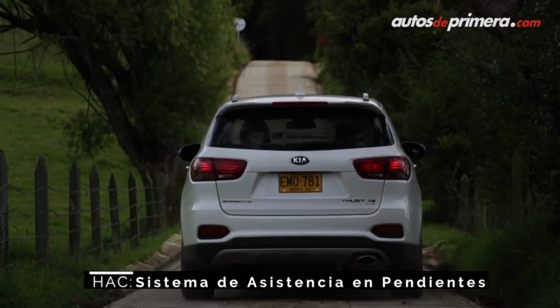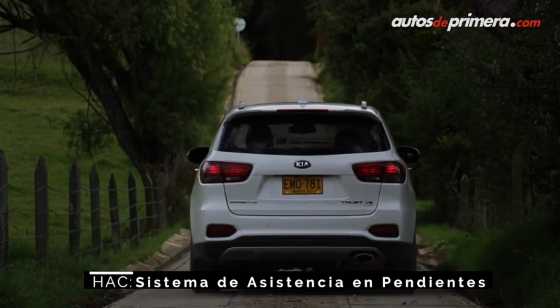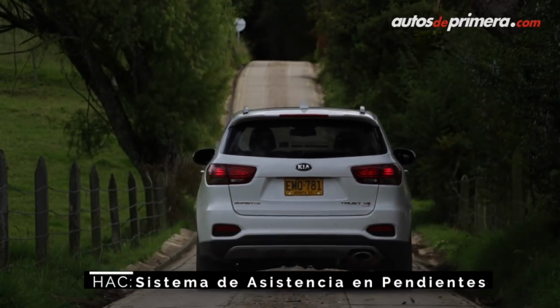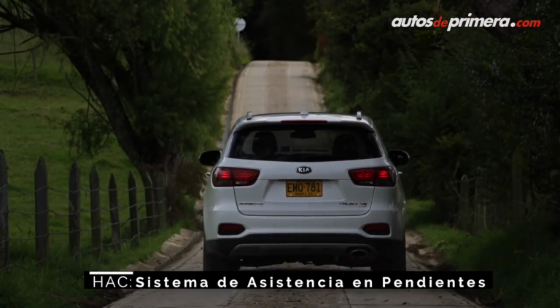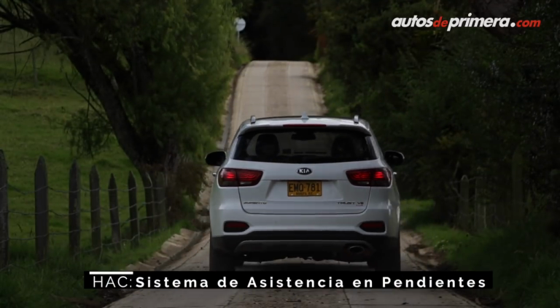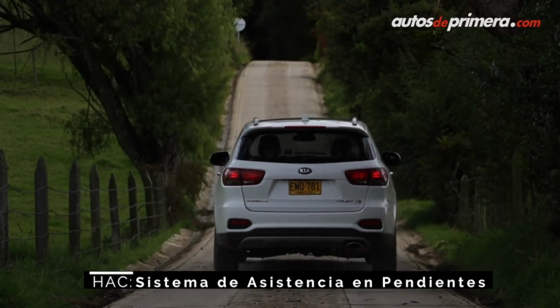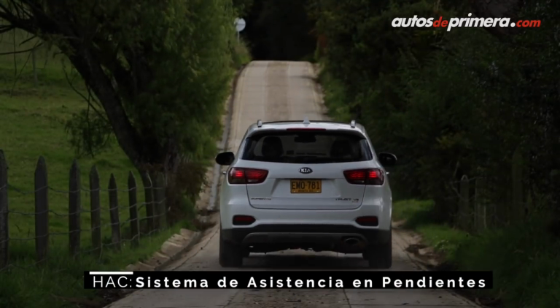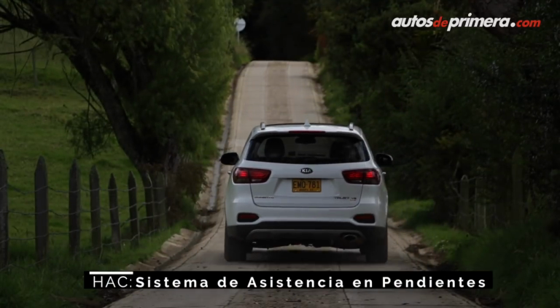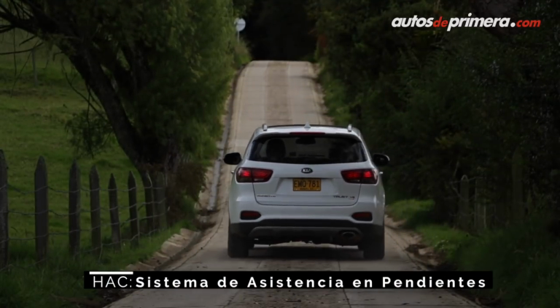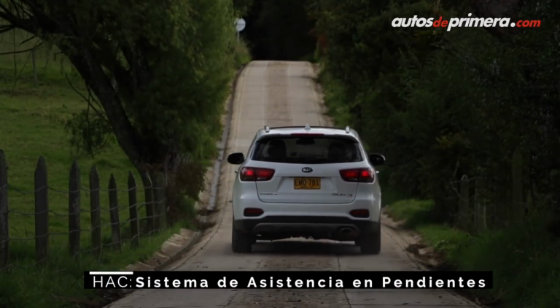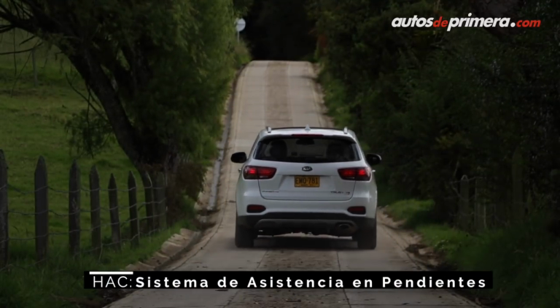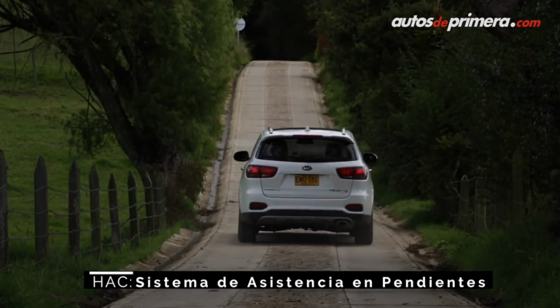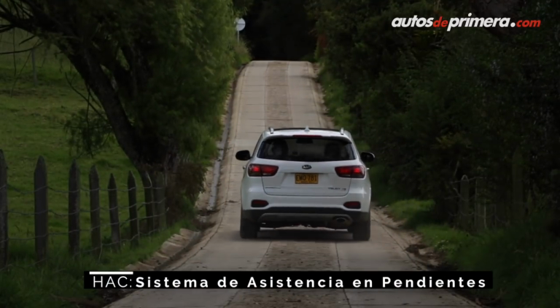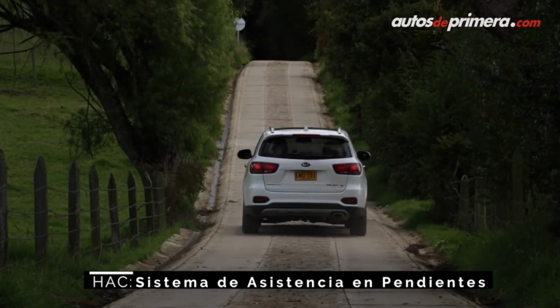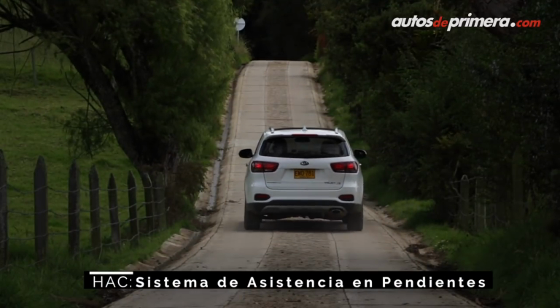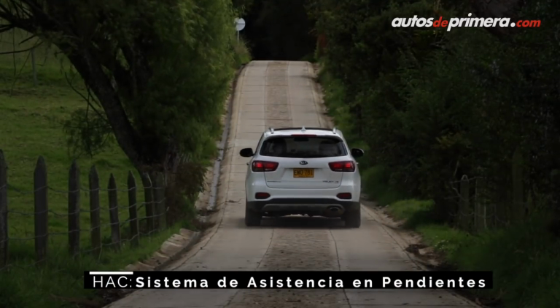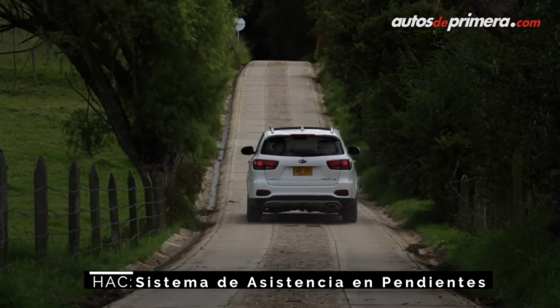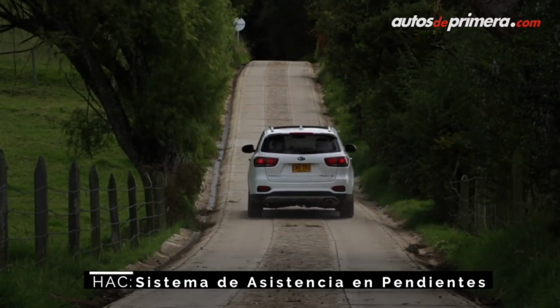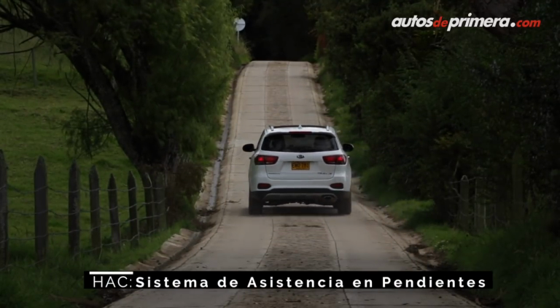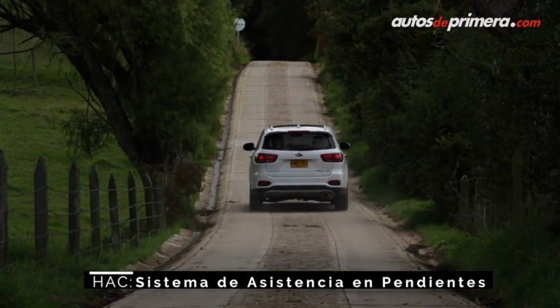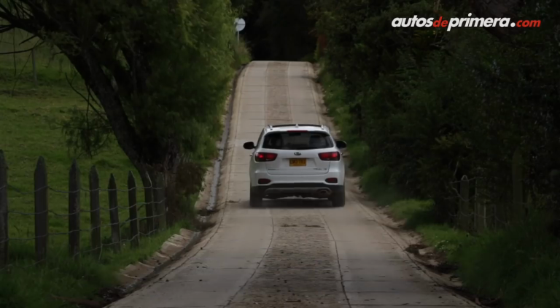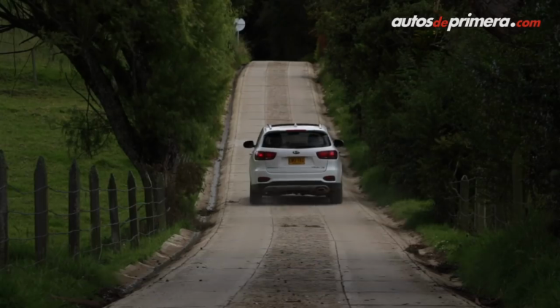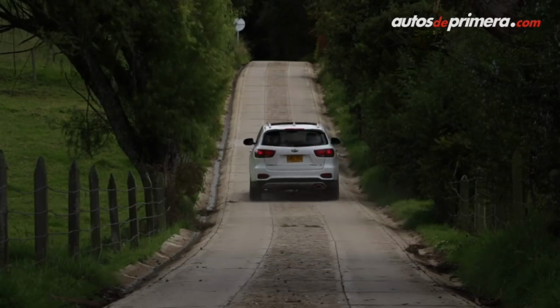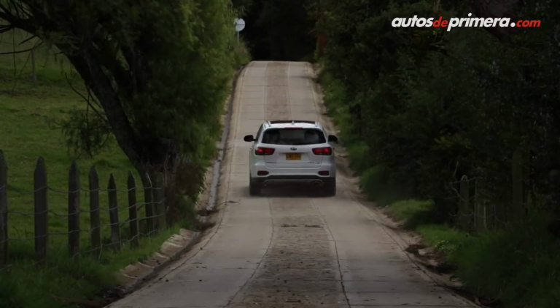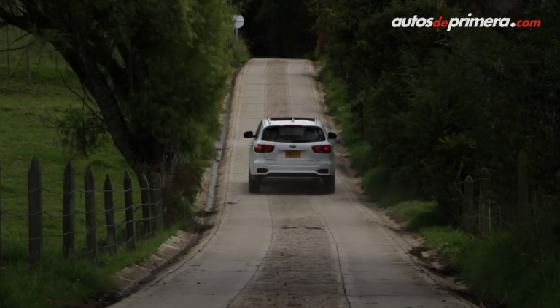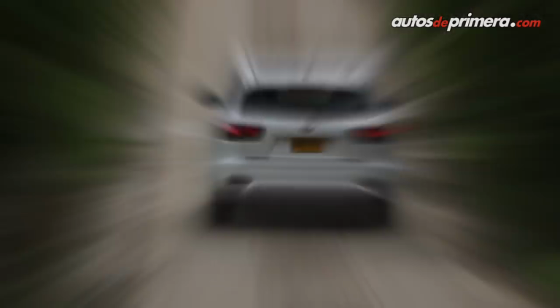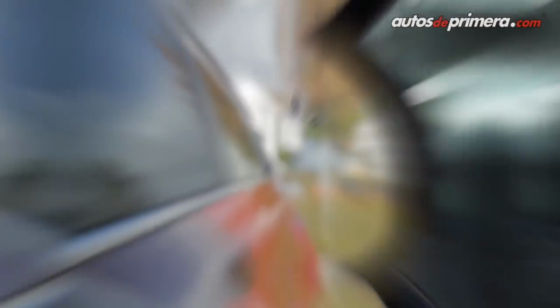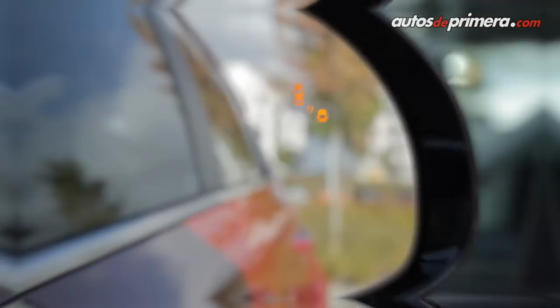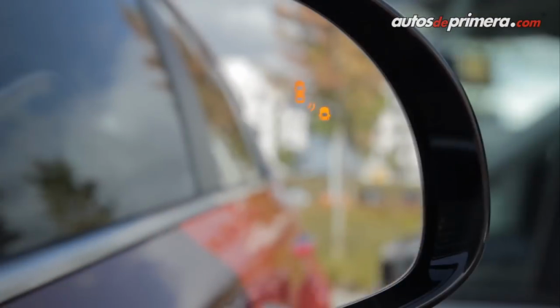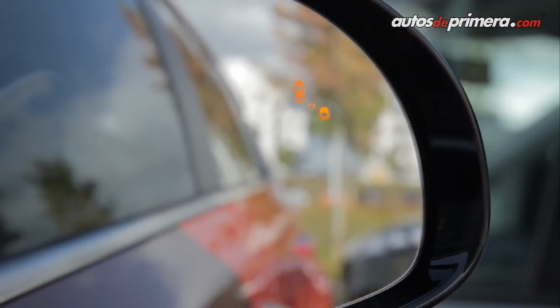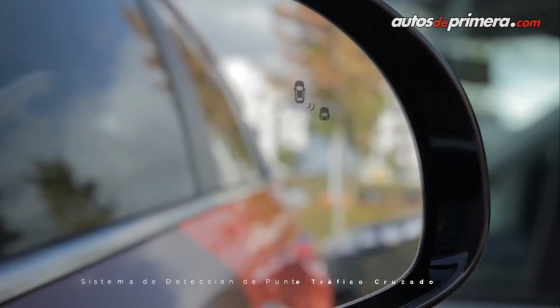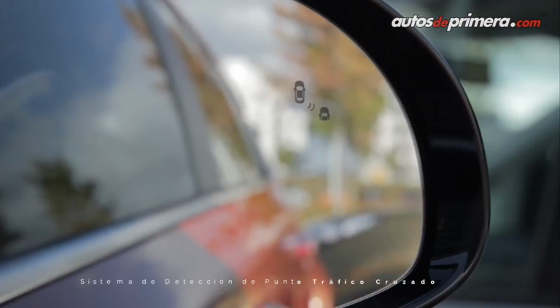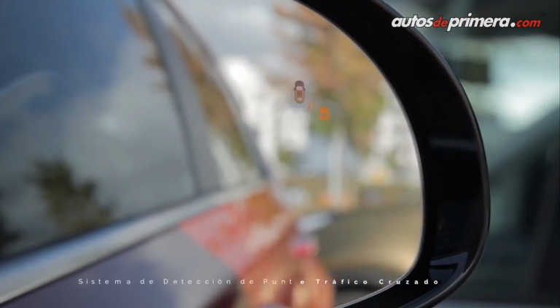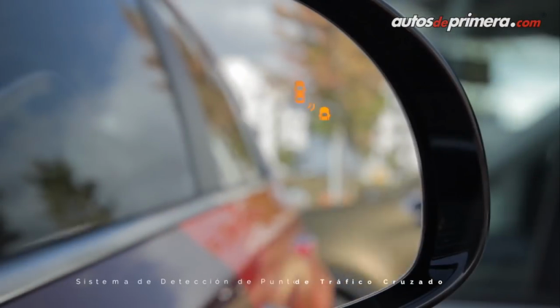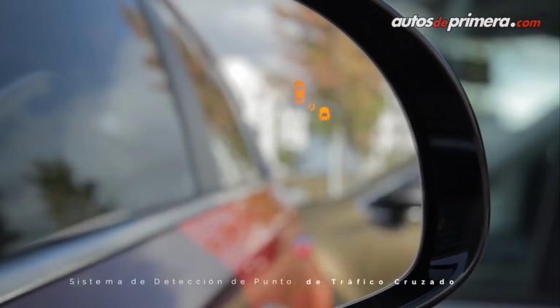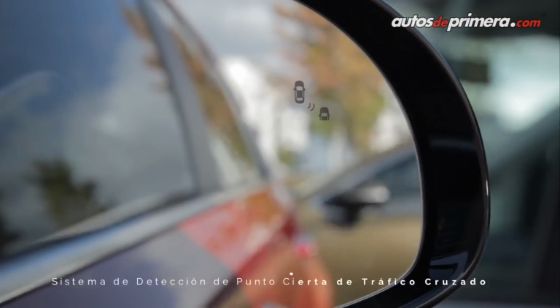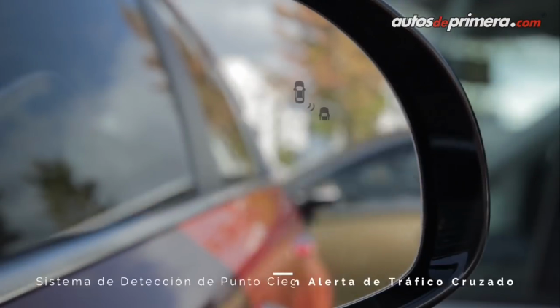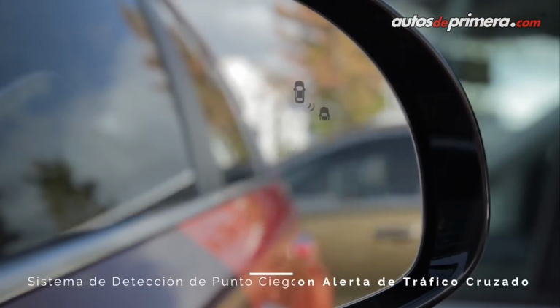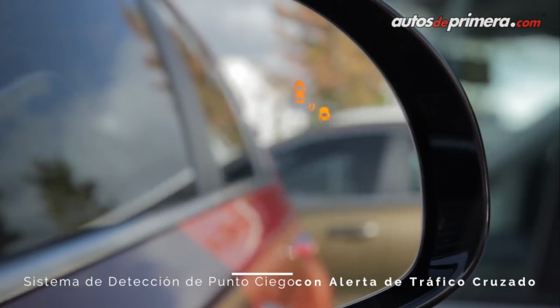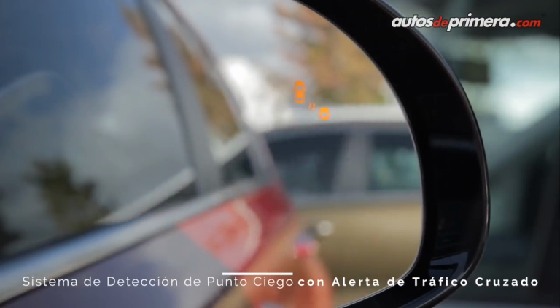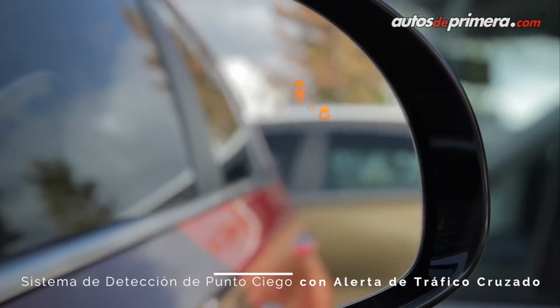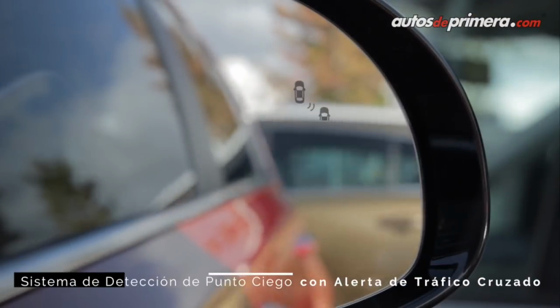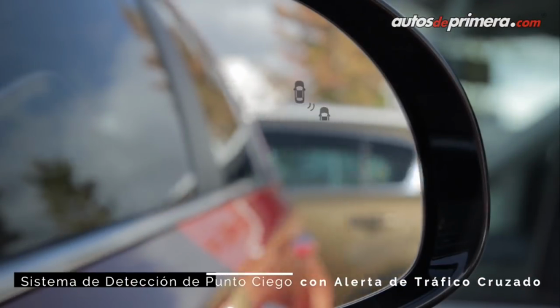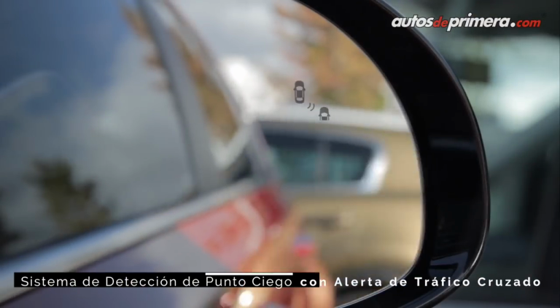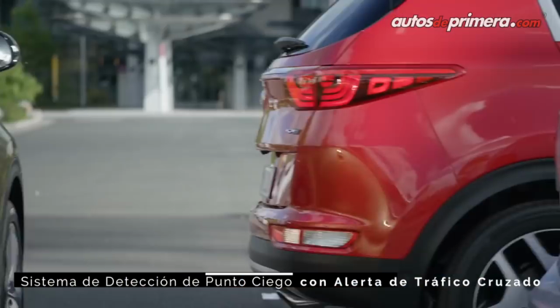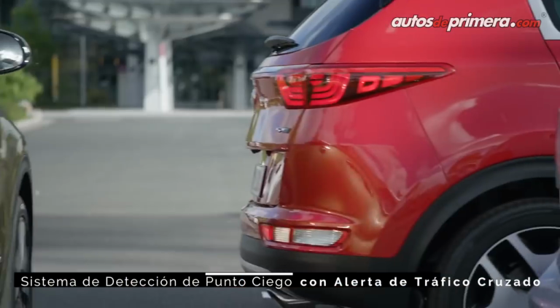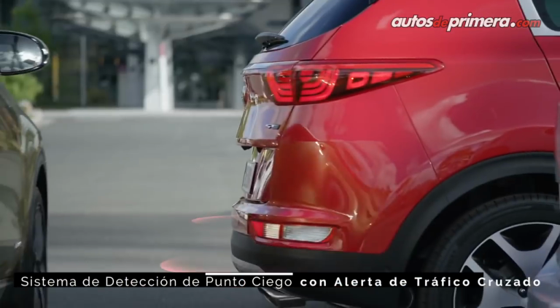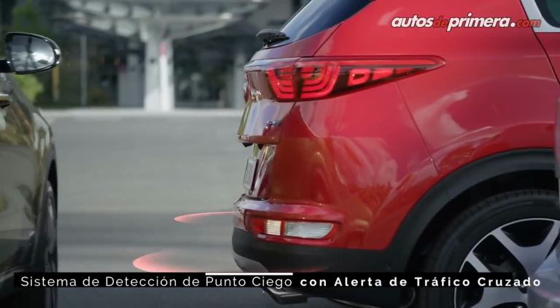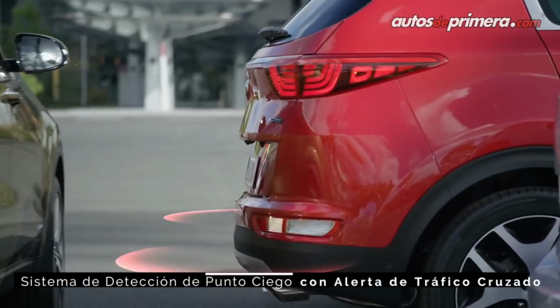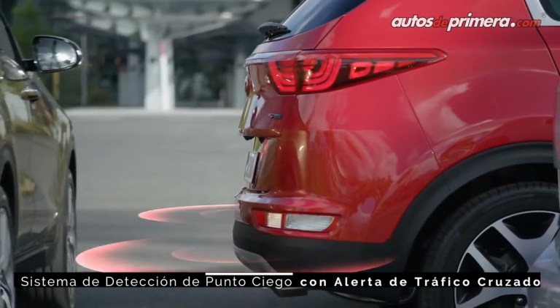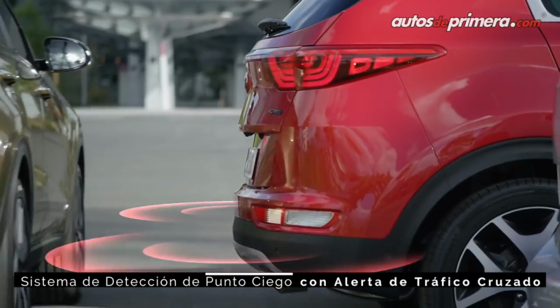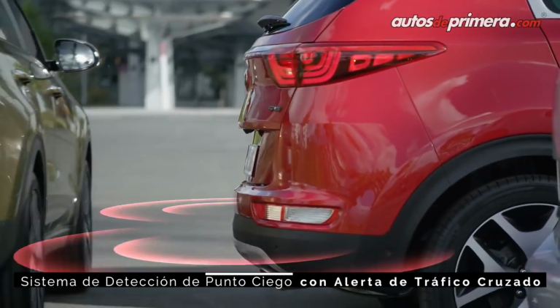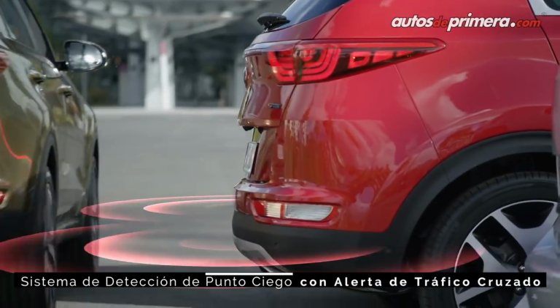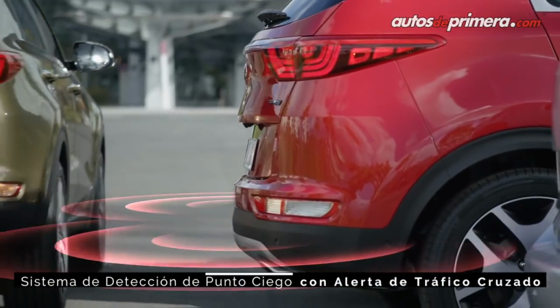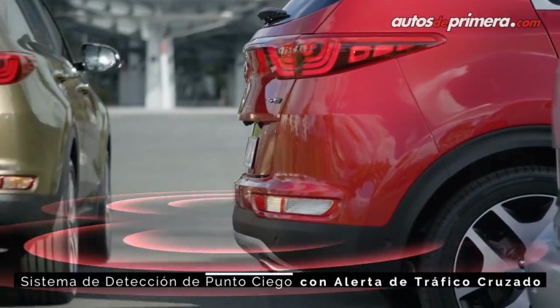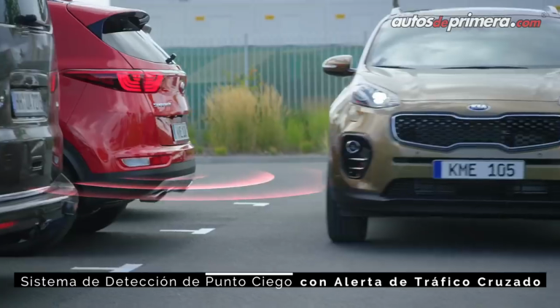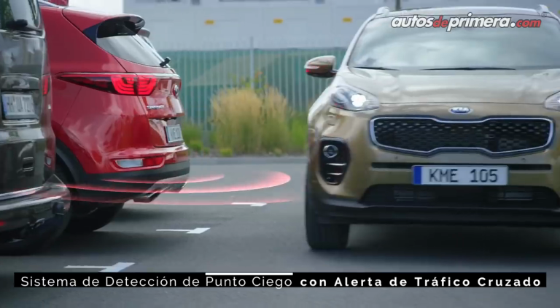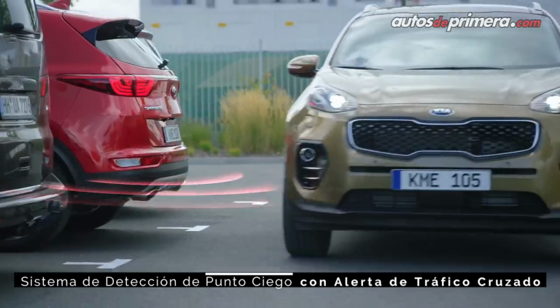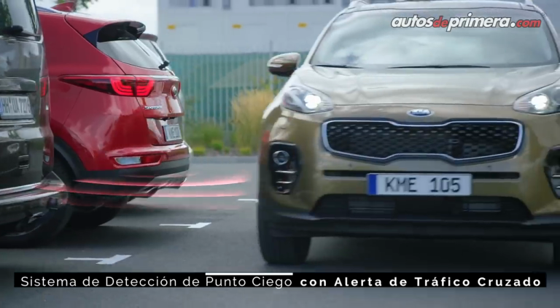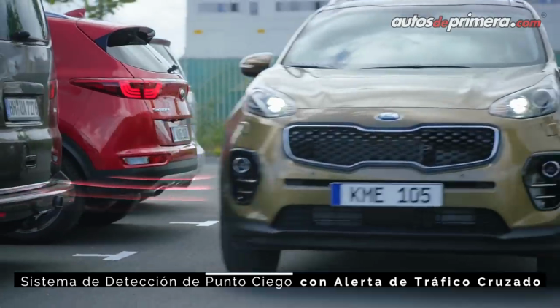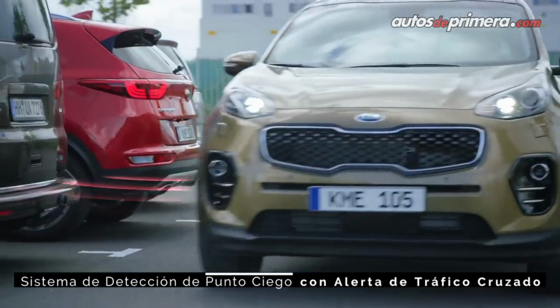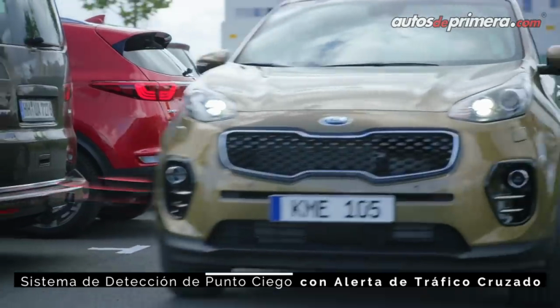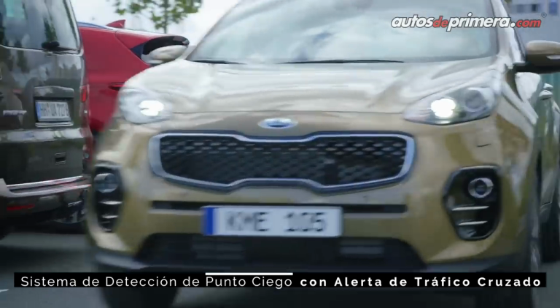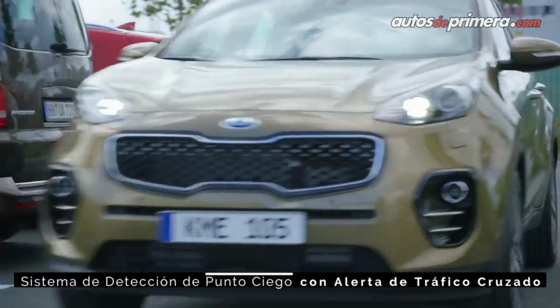Esta versión Zenith, que es la más equipada, también incluye el sensor de punto ciego con alerta de tráfico cruzado en la parte posterior.